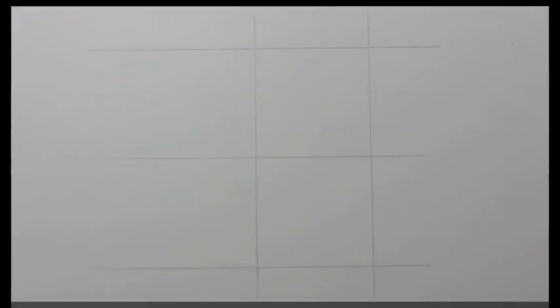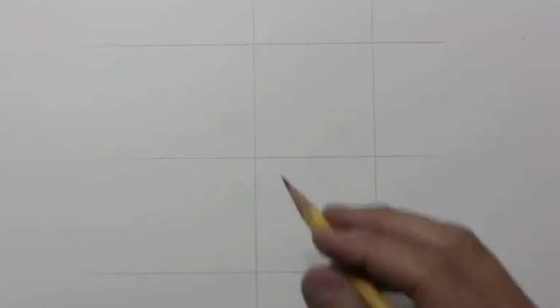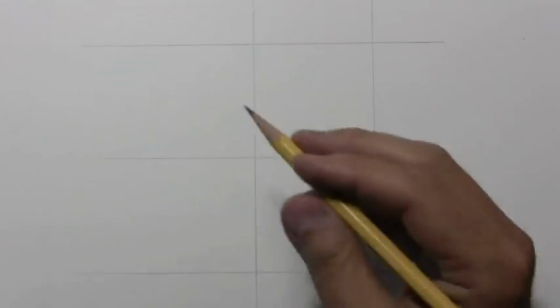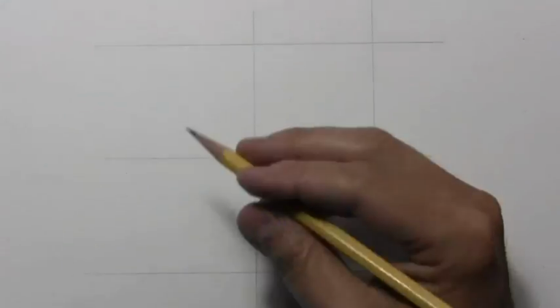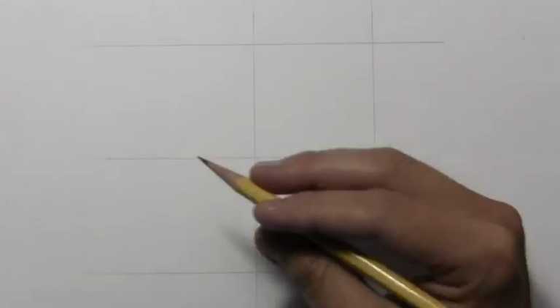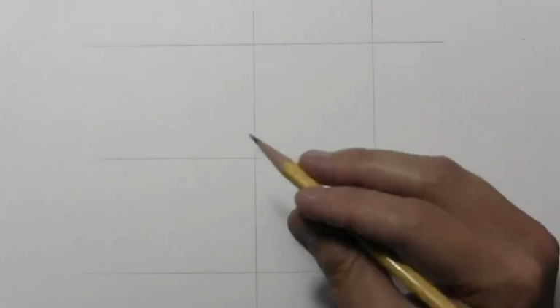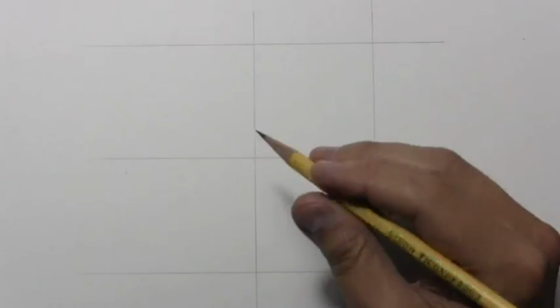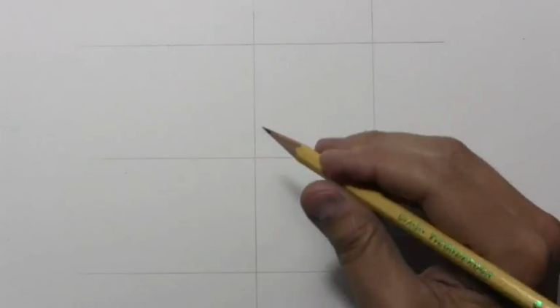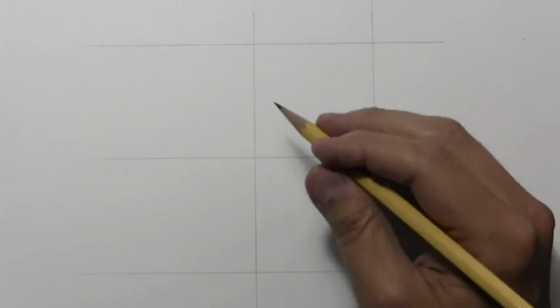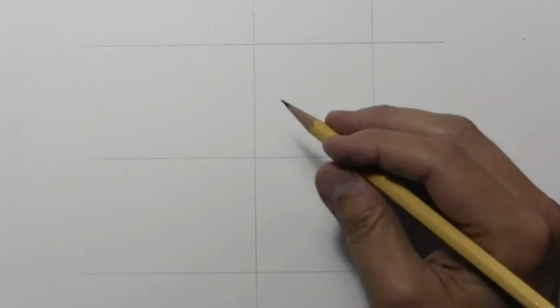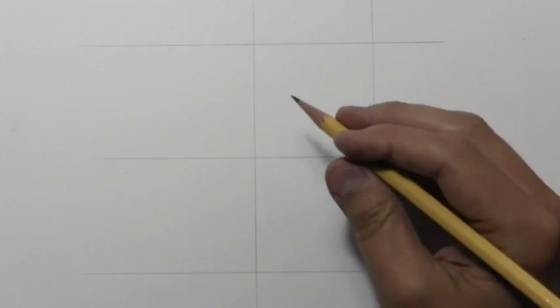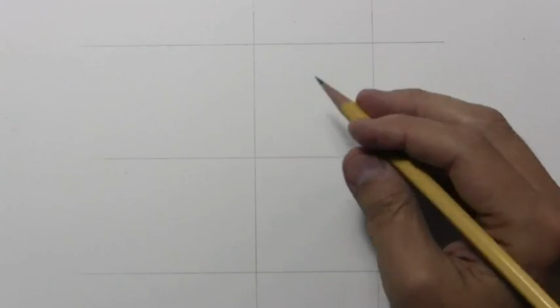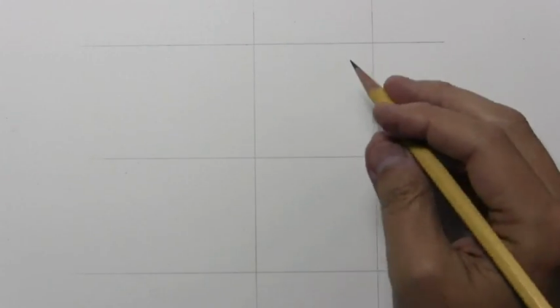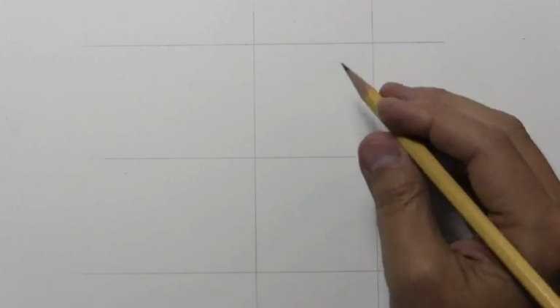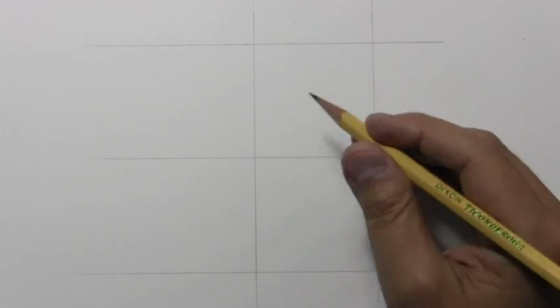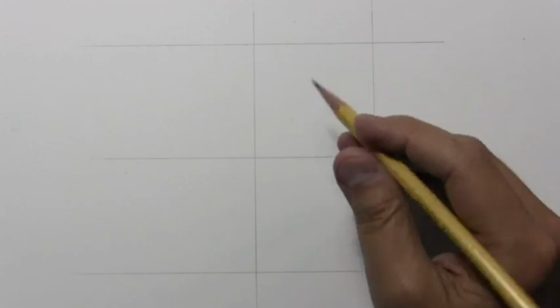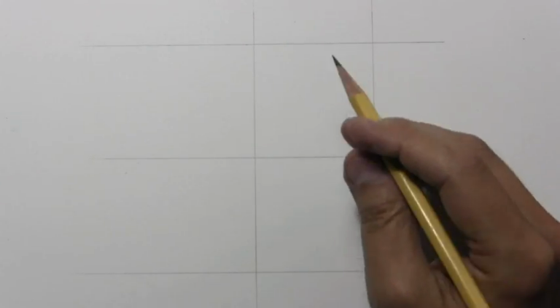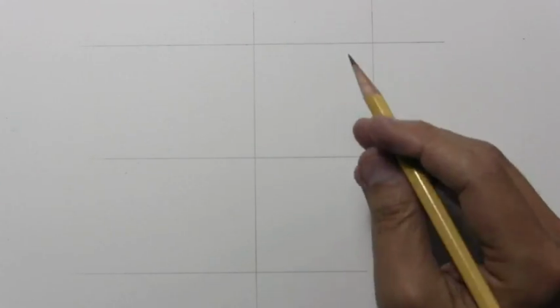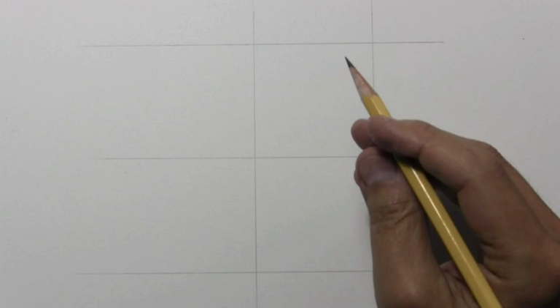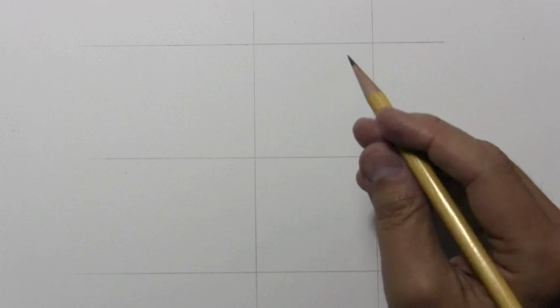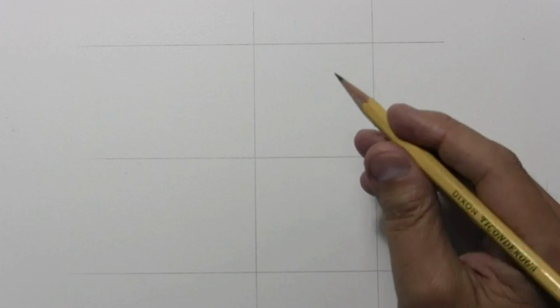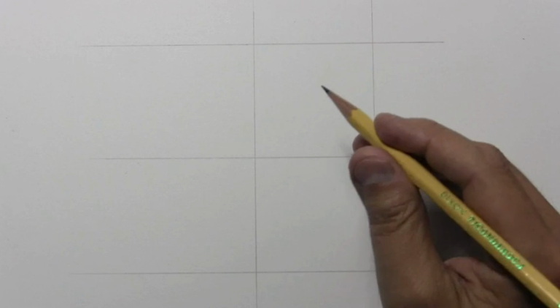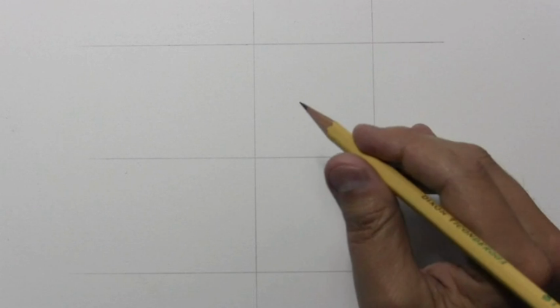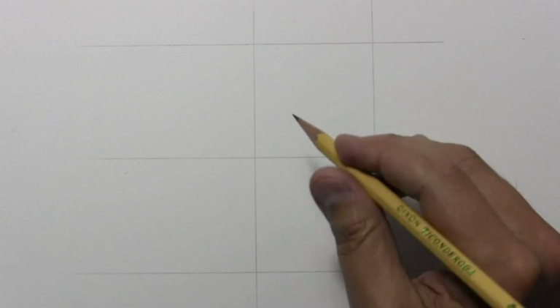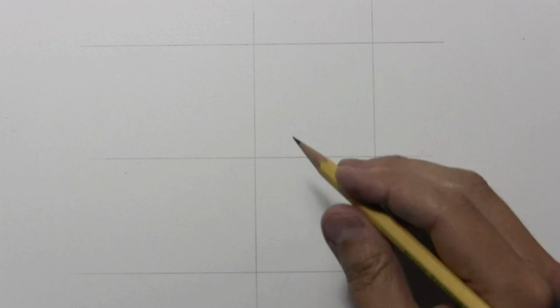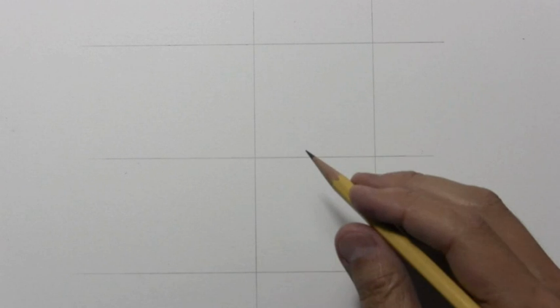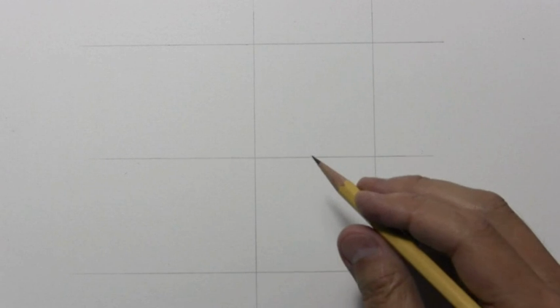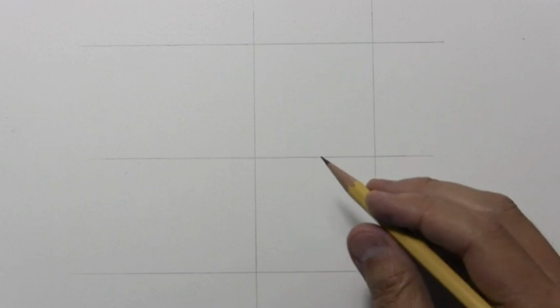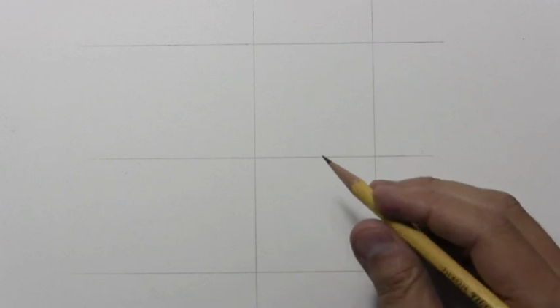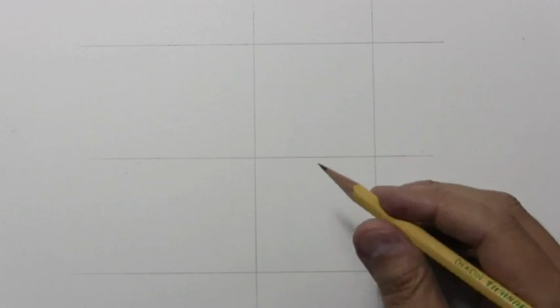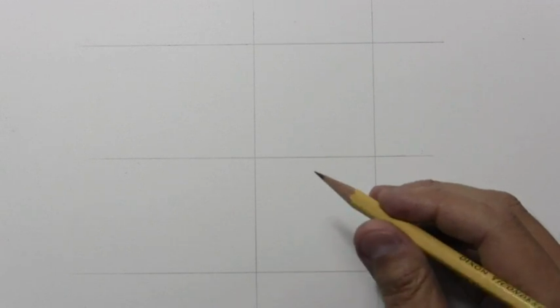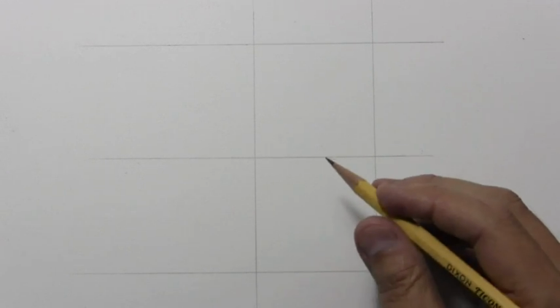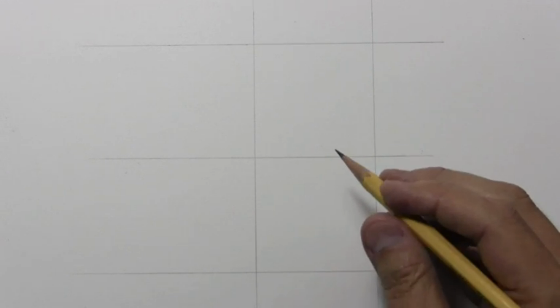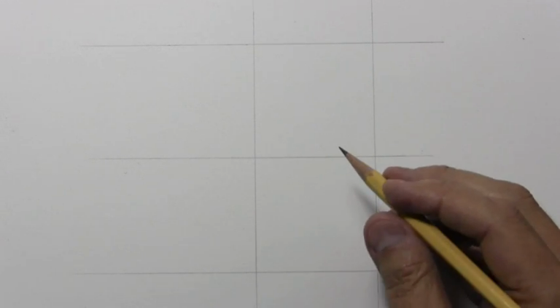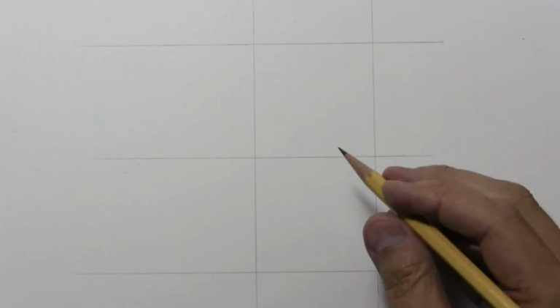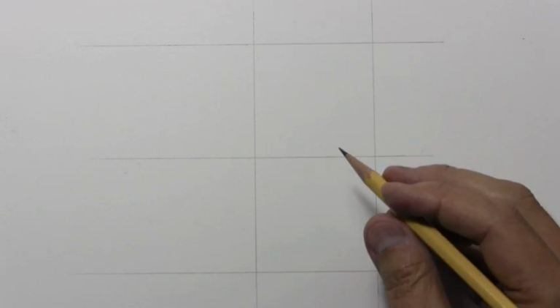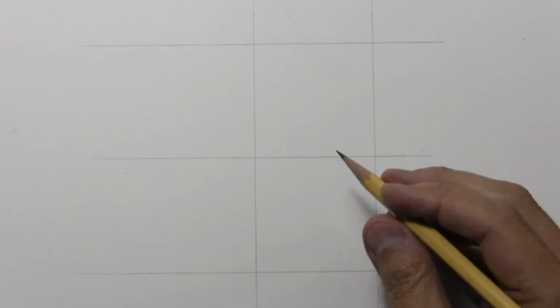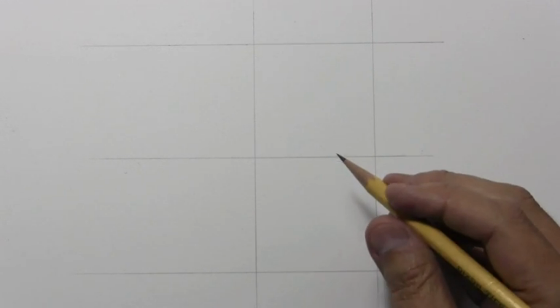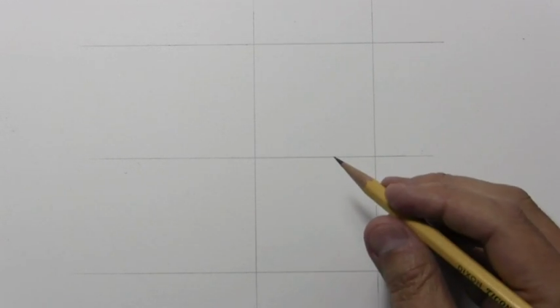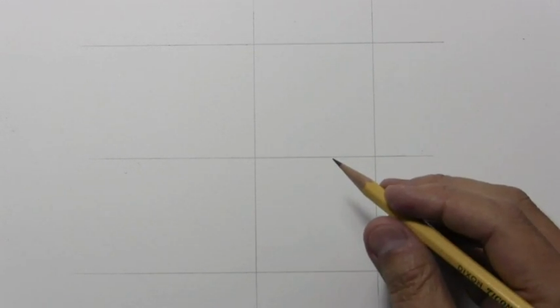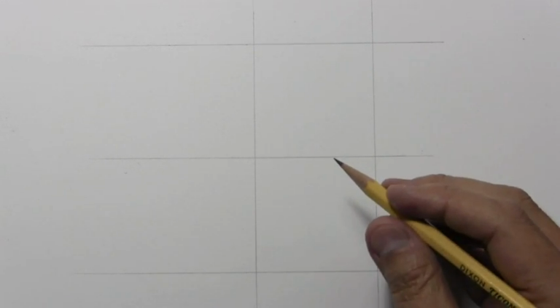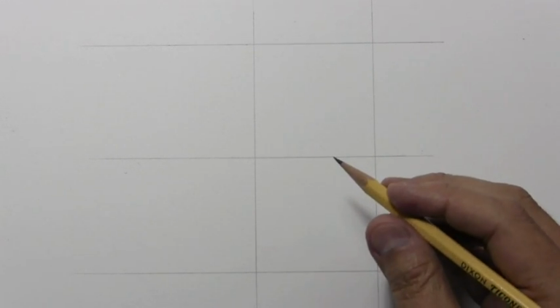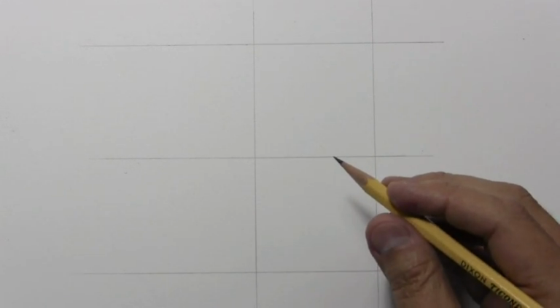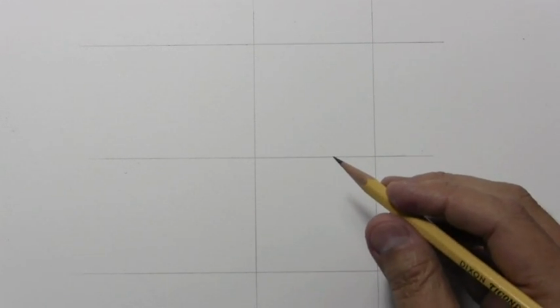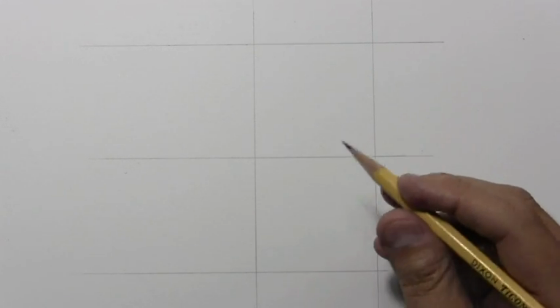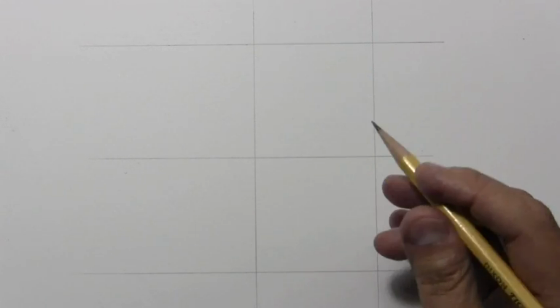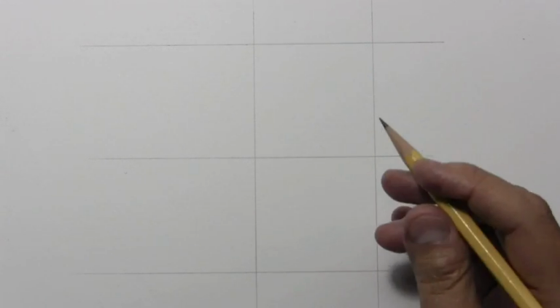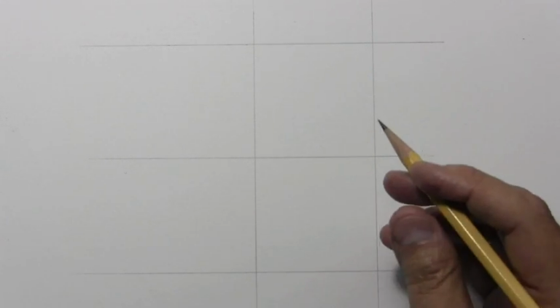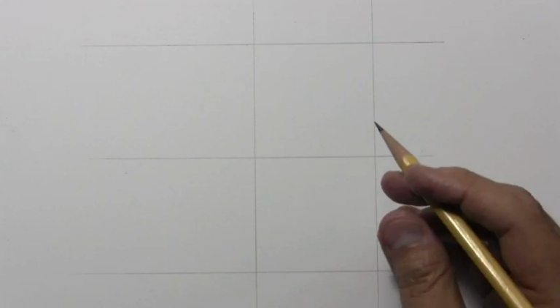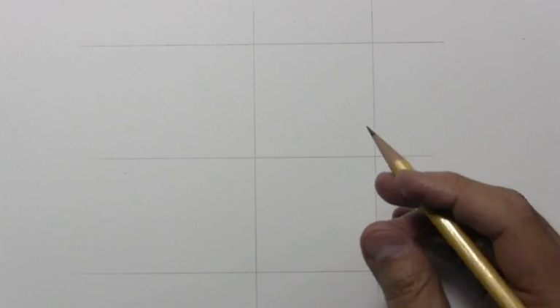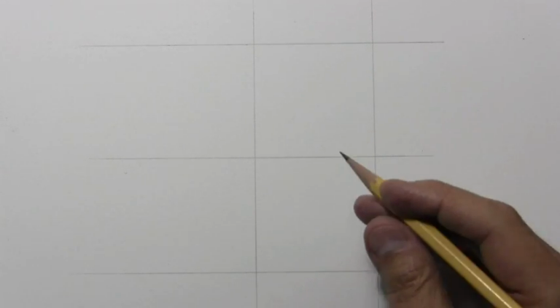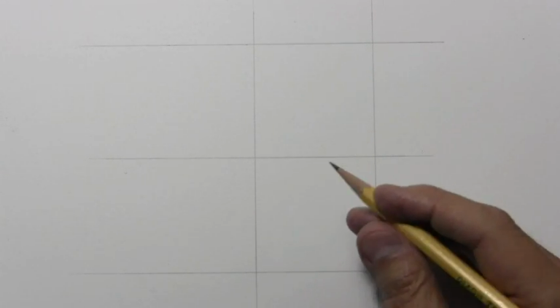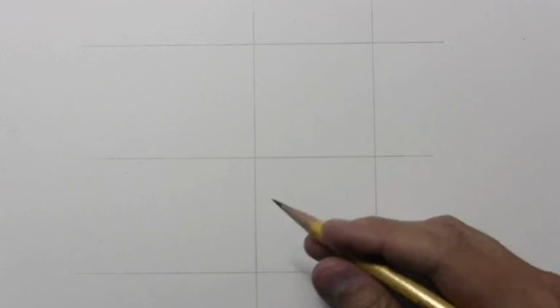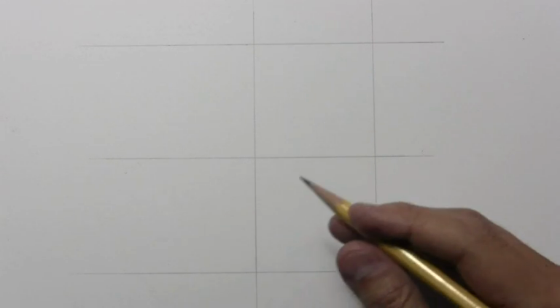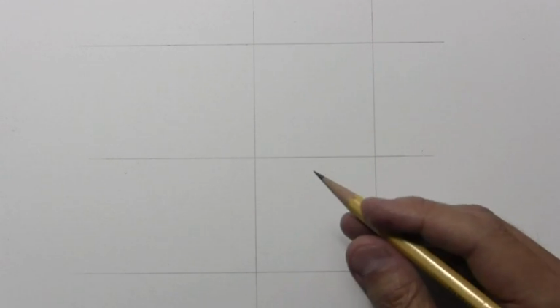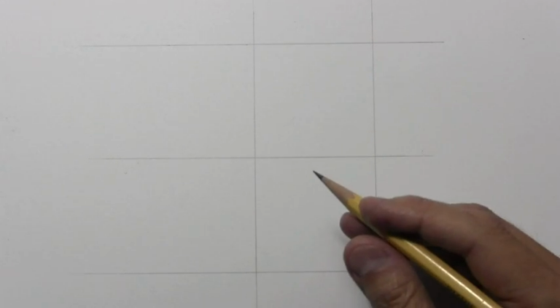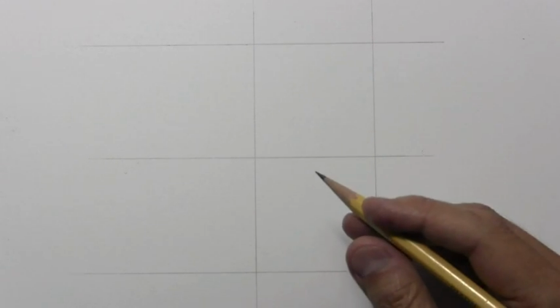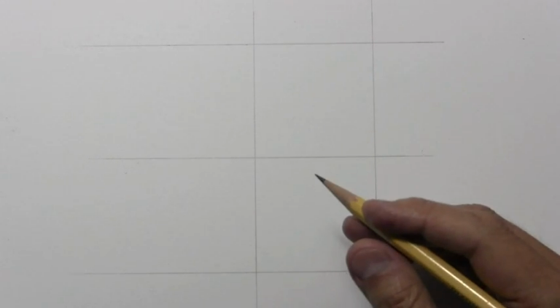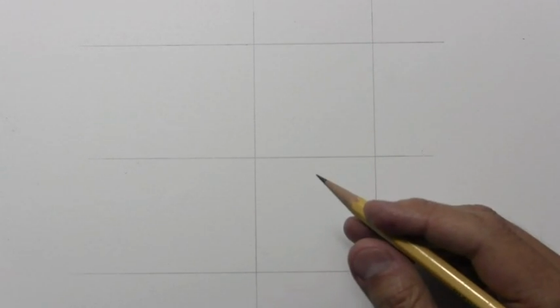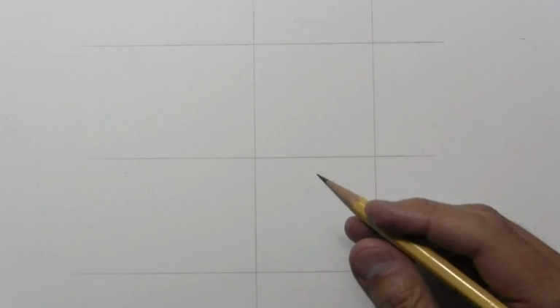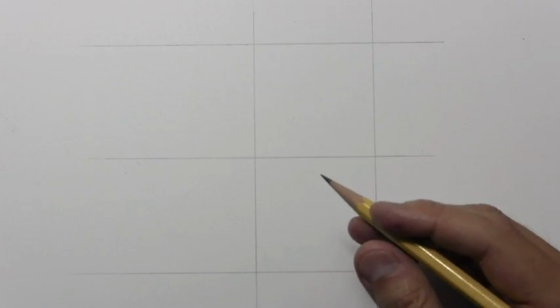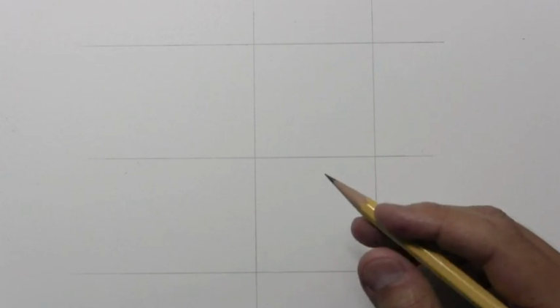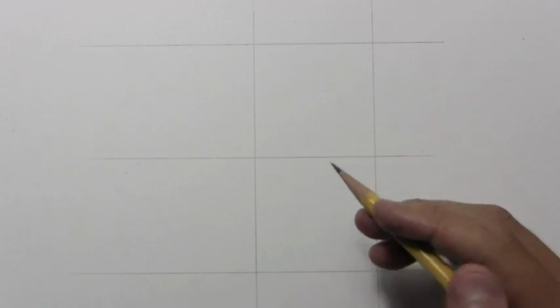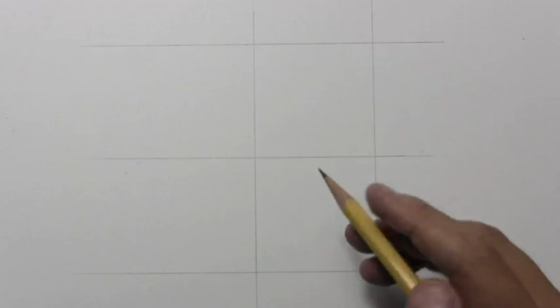Hey there everybody, it's Mark Crilley. I'm back with another How to Draw video. Today we're going to be learning how to draw a horse — or rather just the head of a horse.